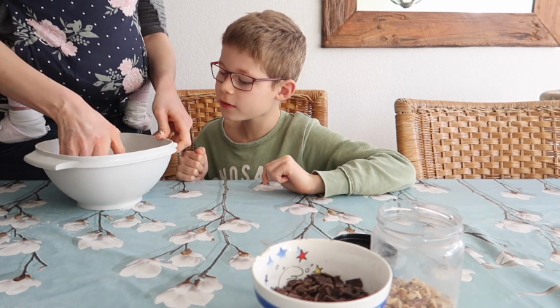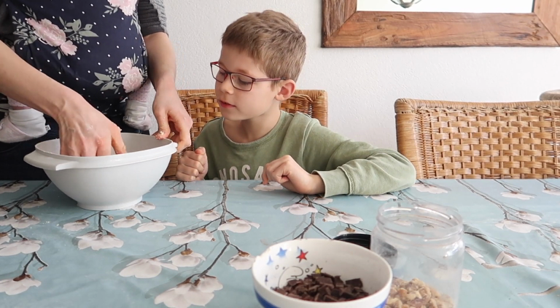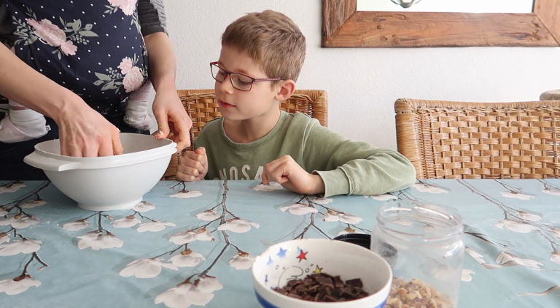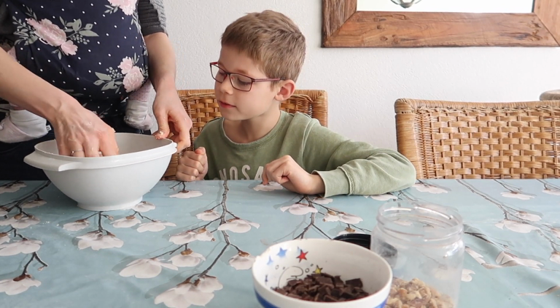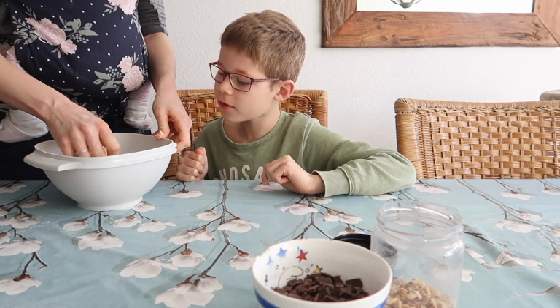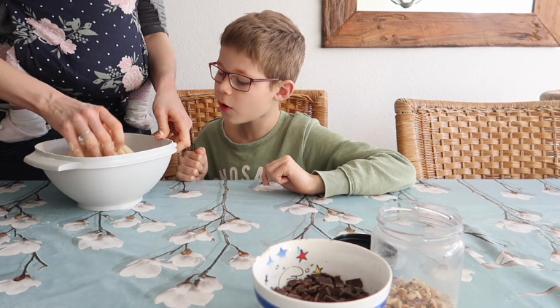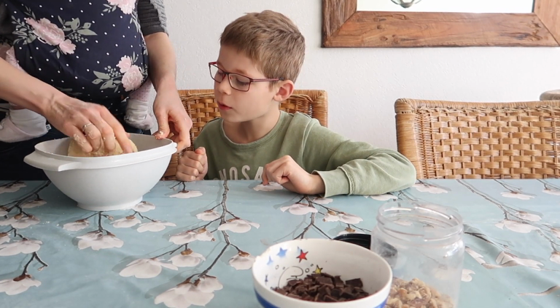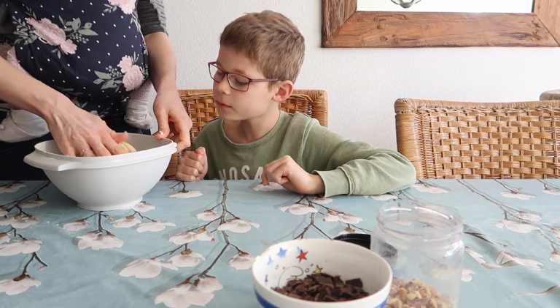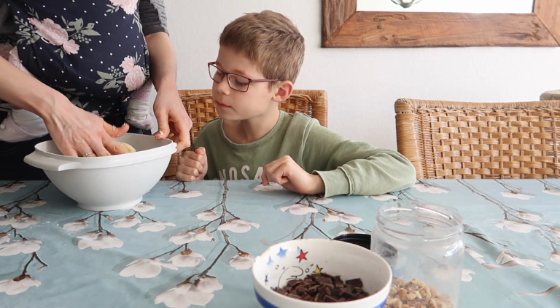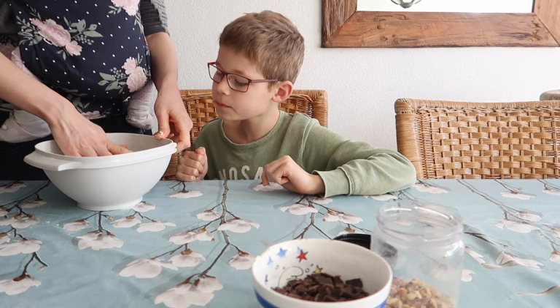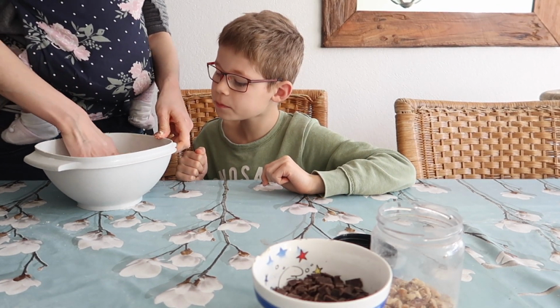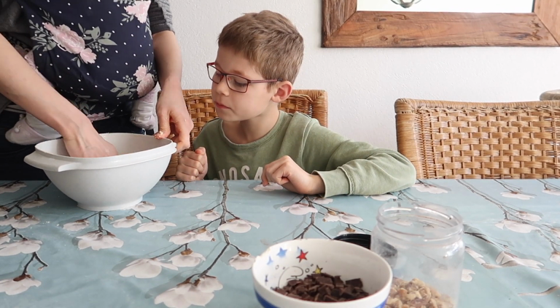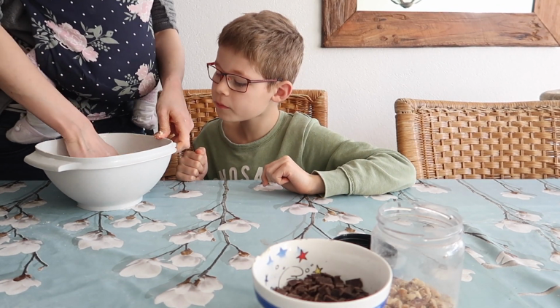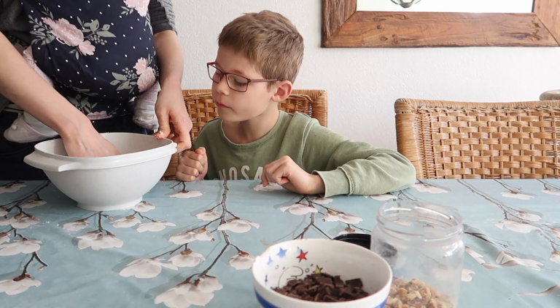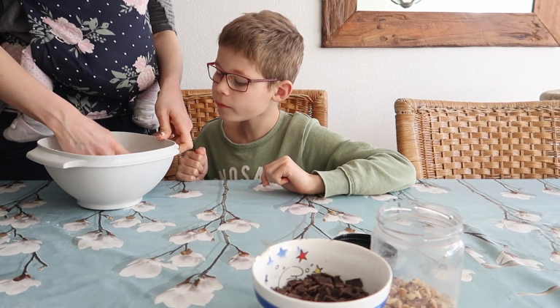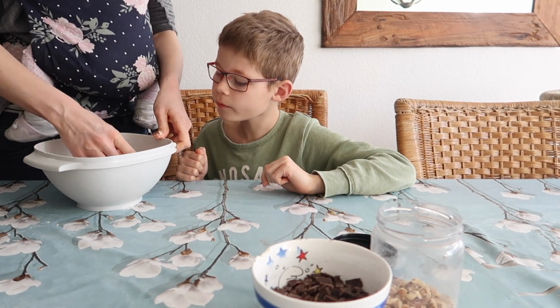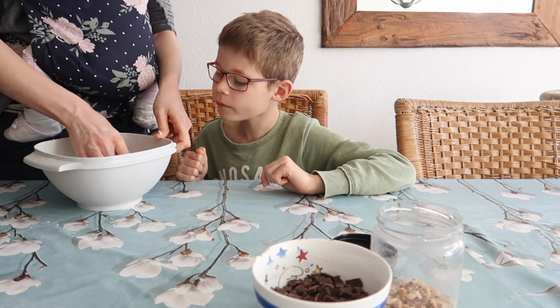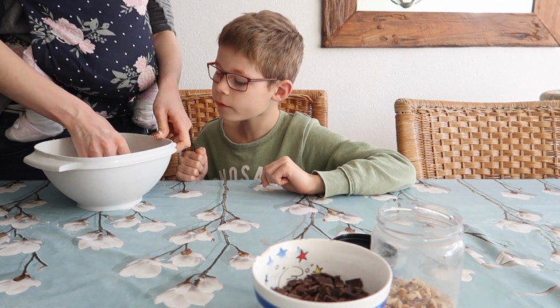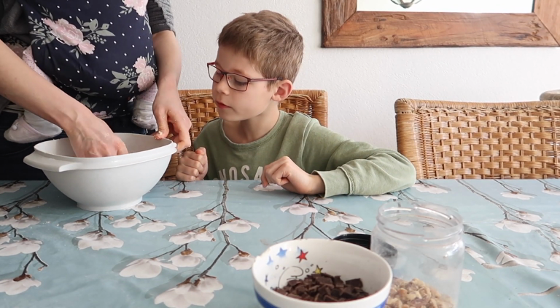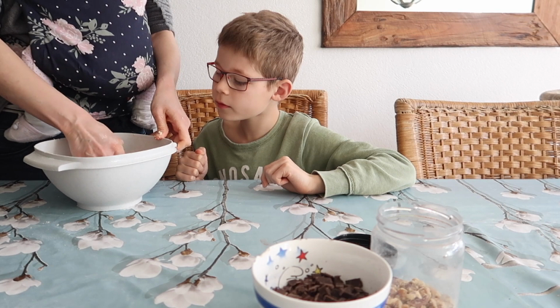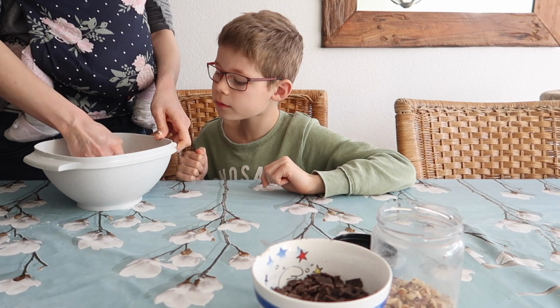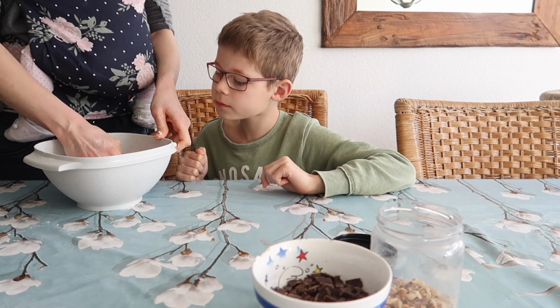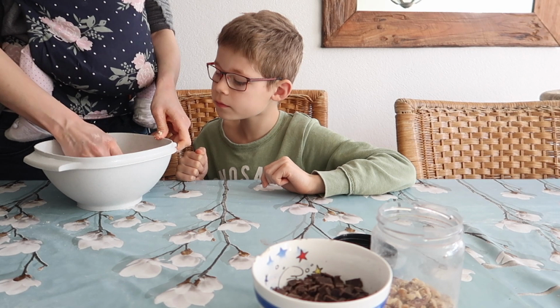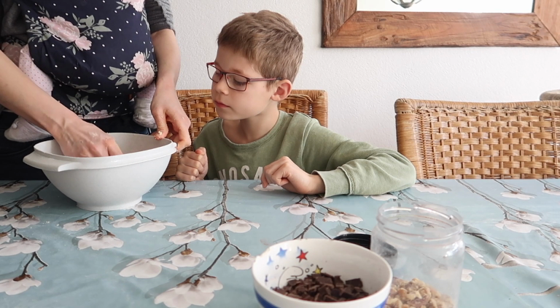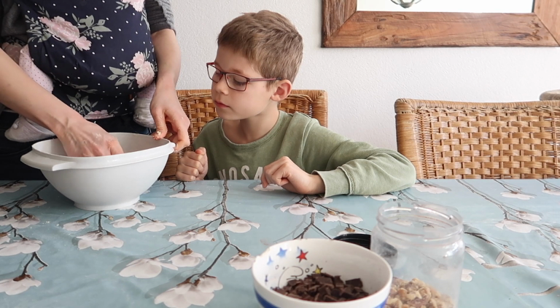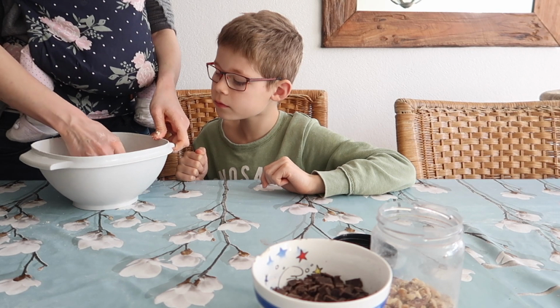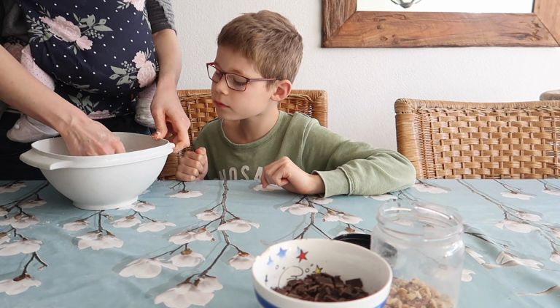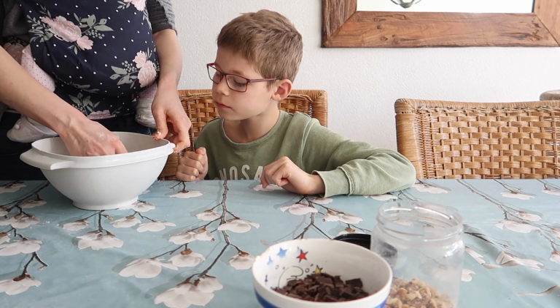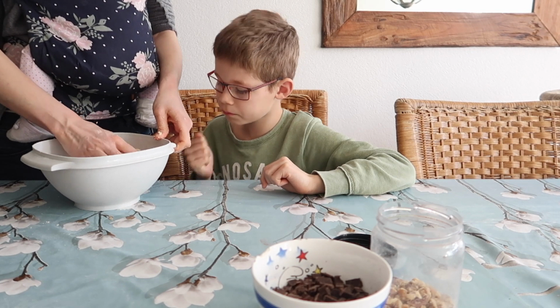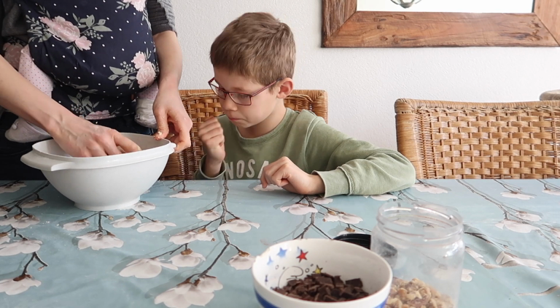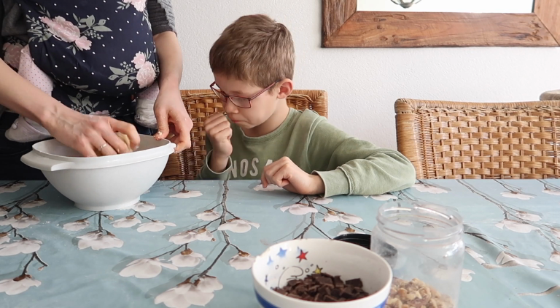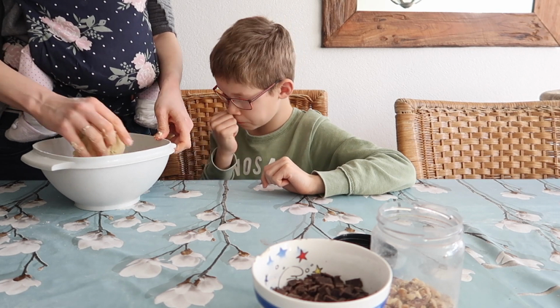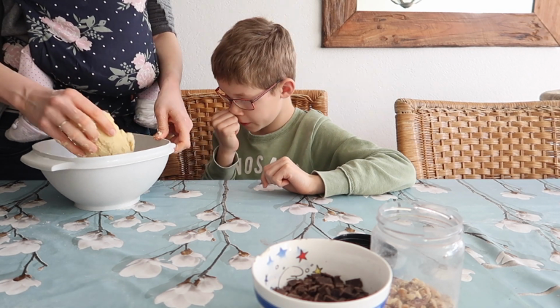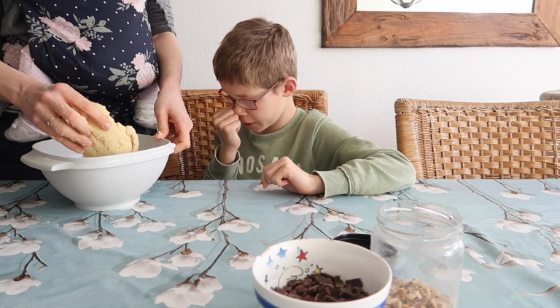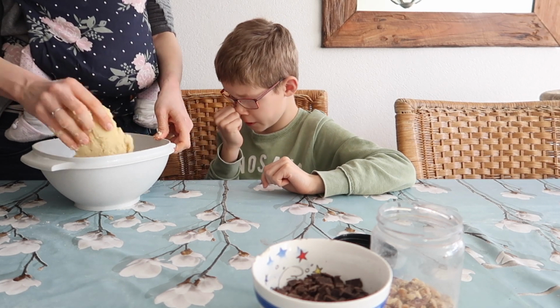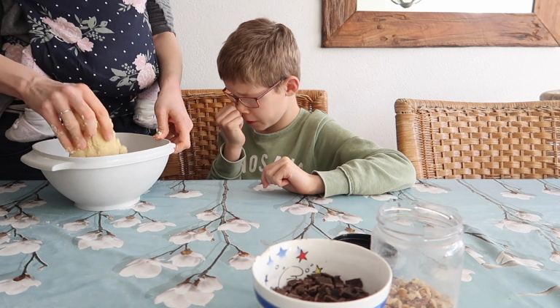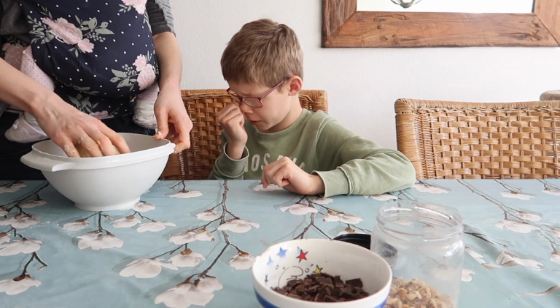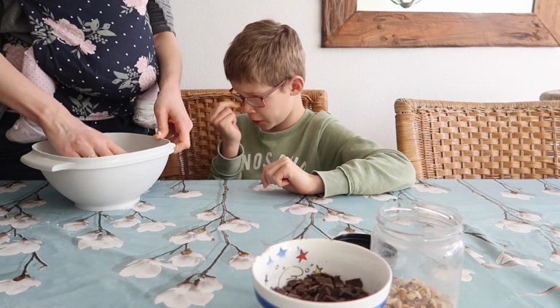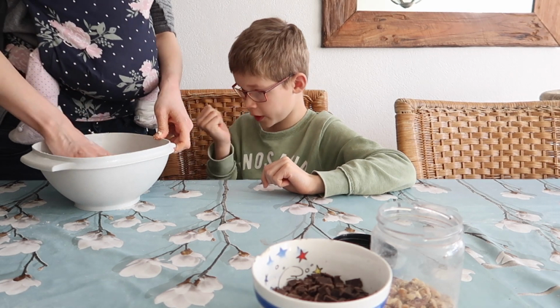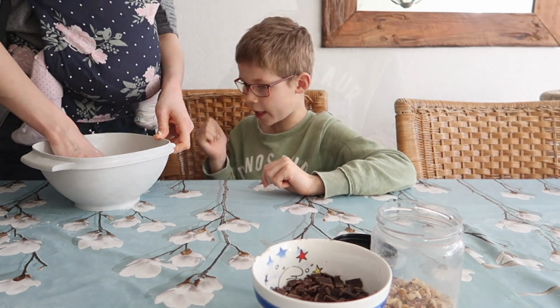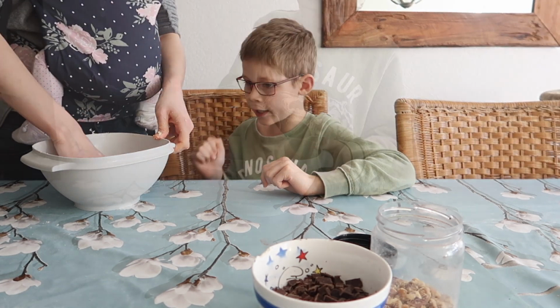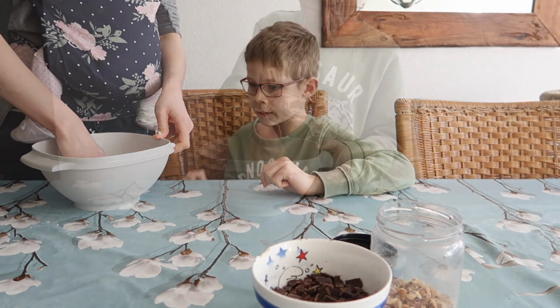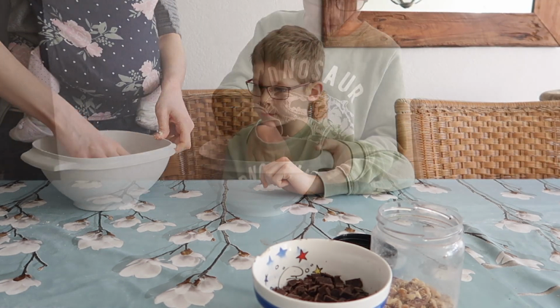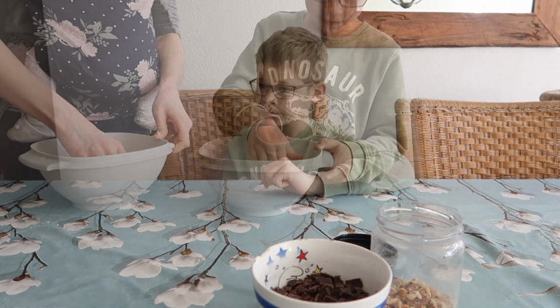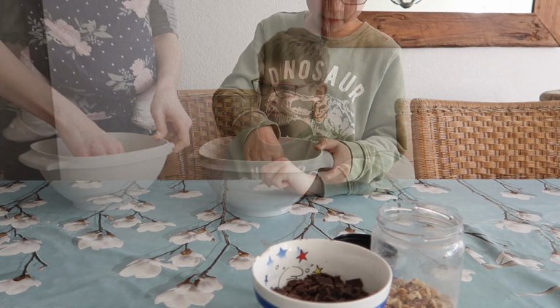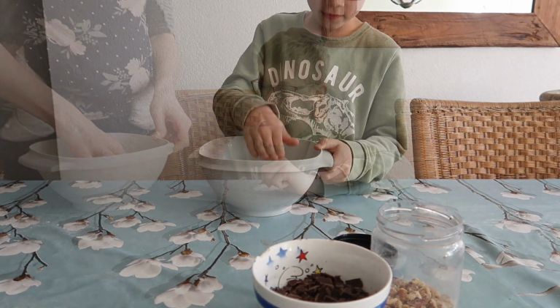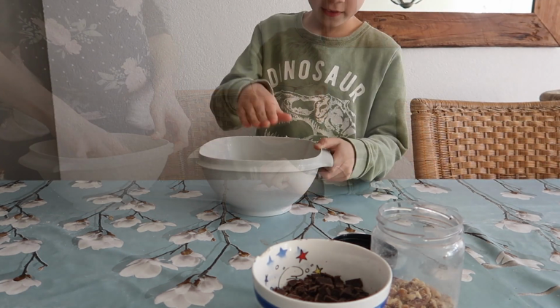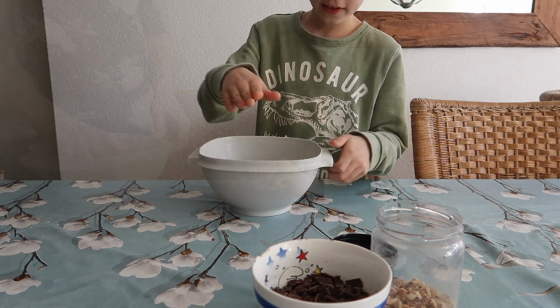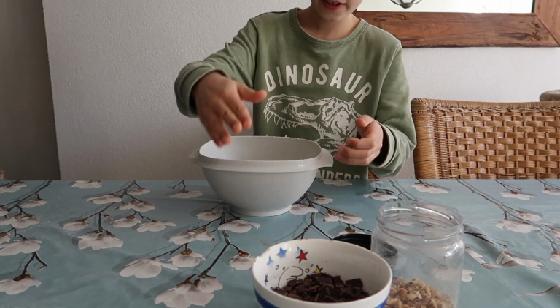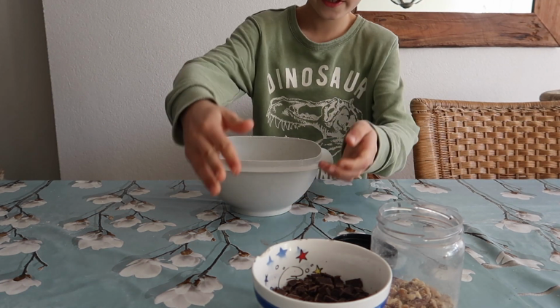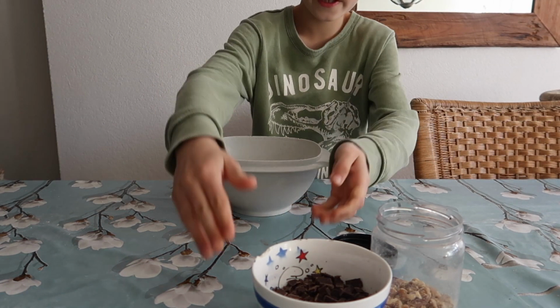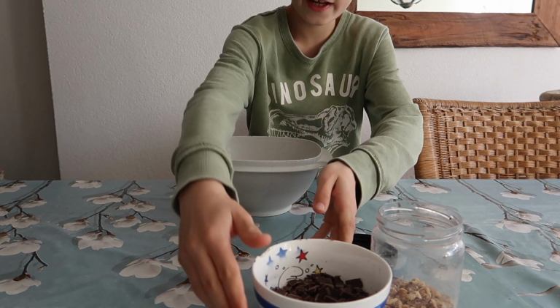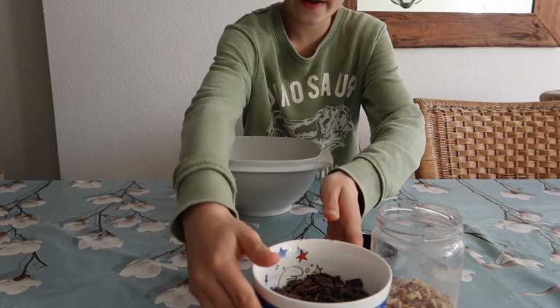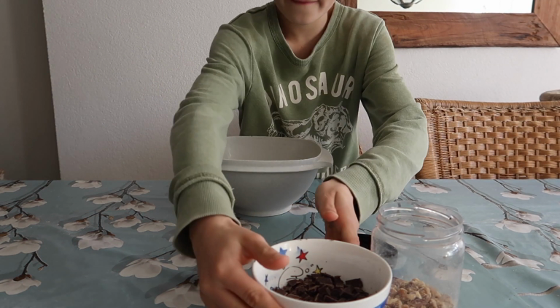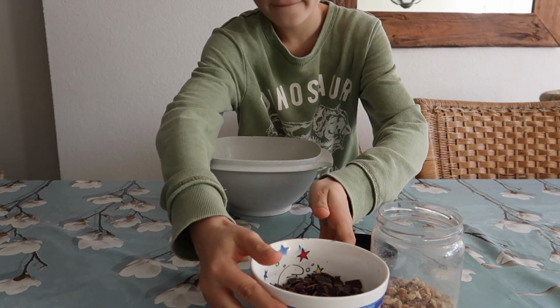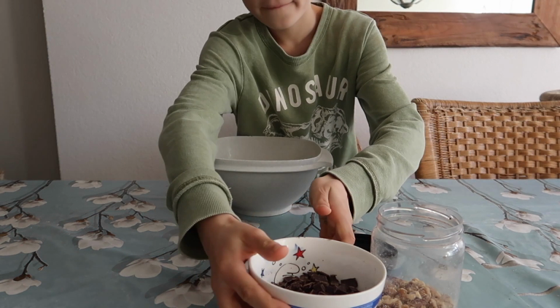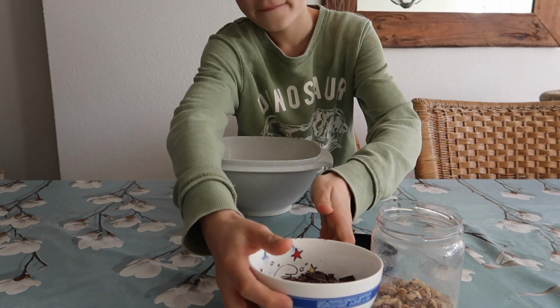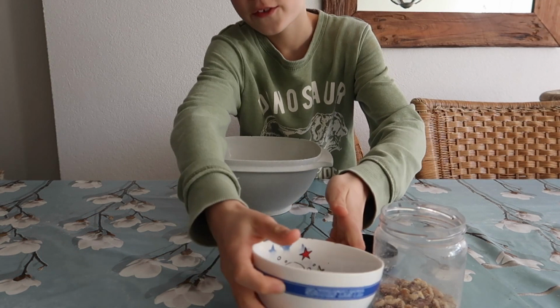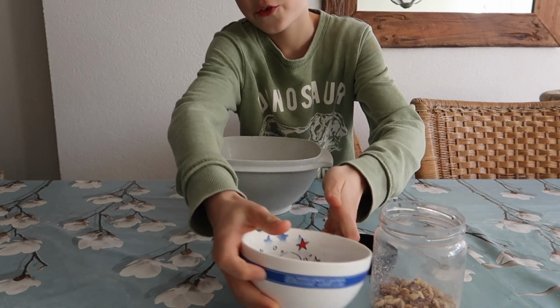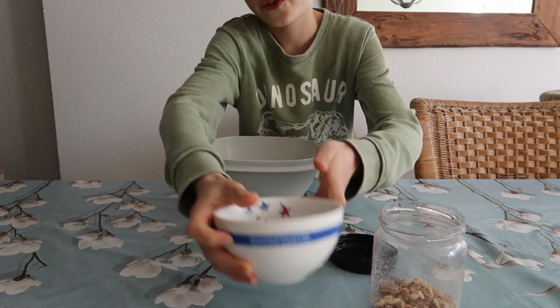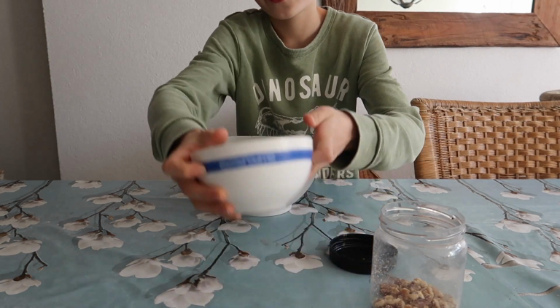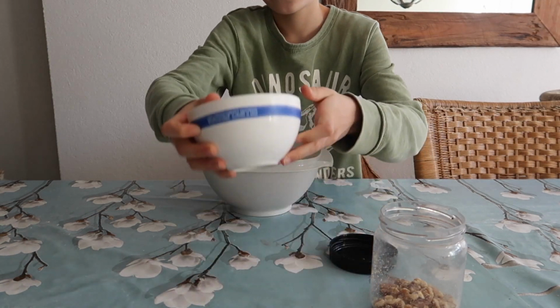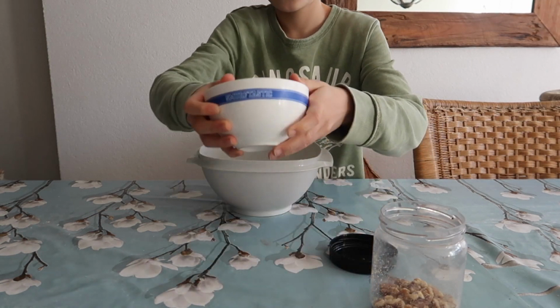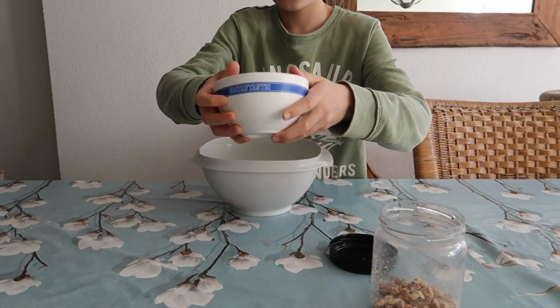Is het al makkelijk voor je? Ja. Adeline, goed kneden?